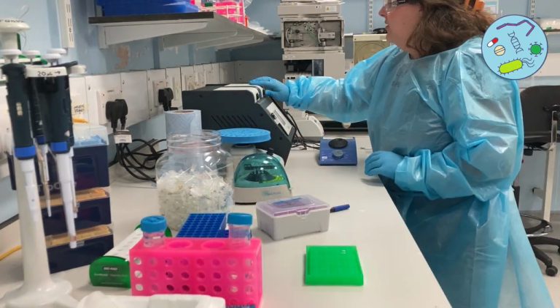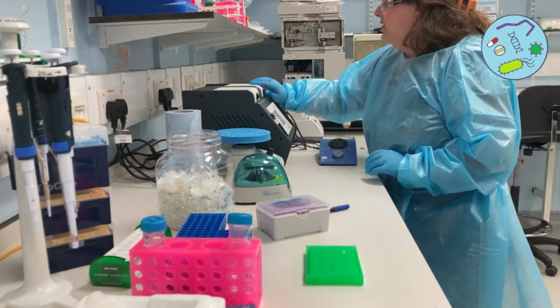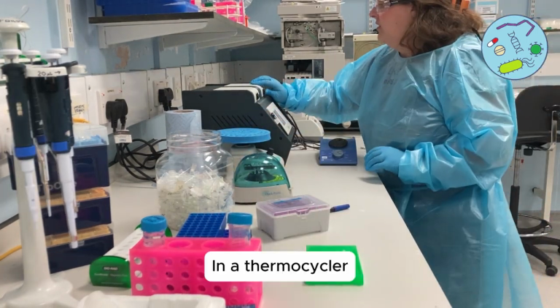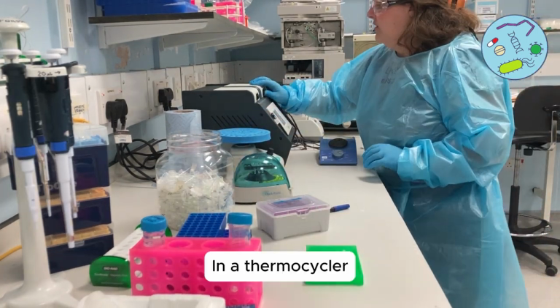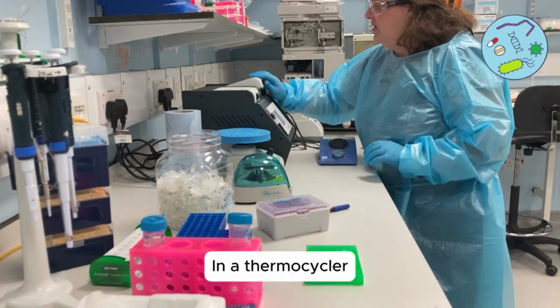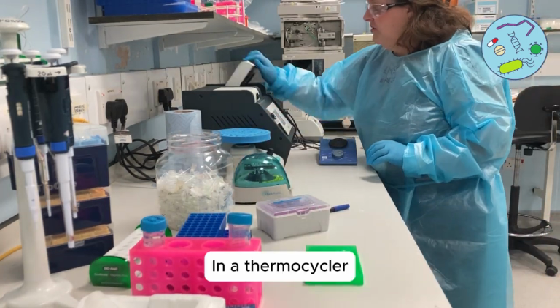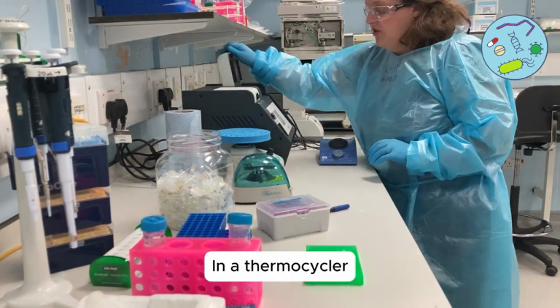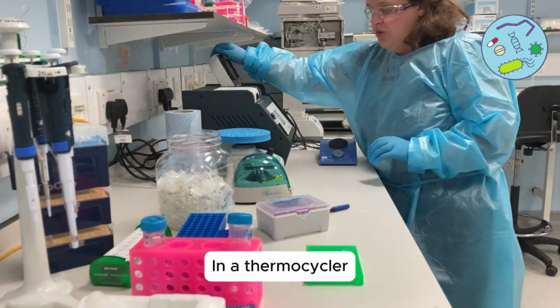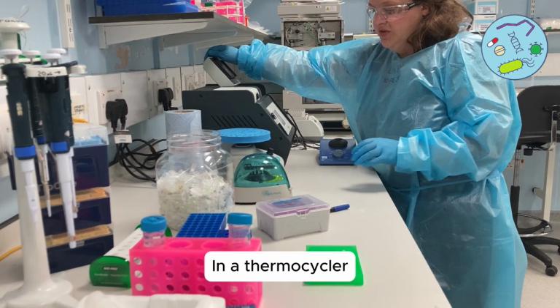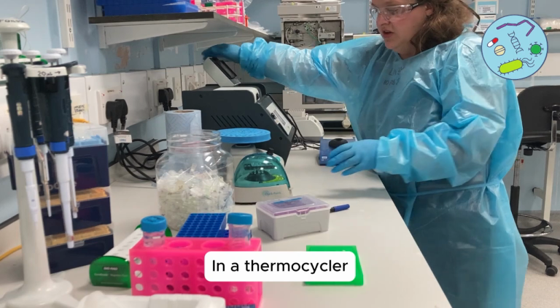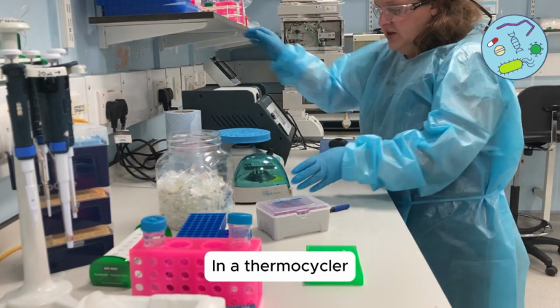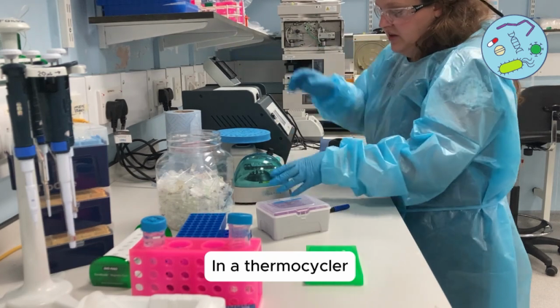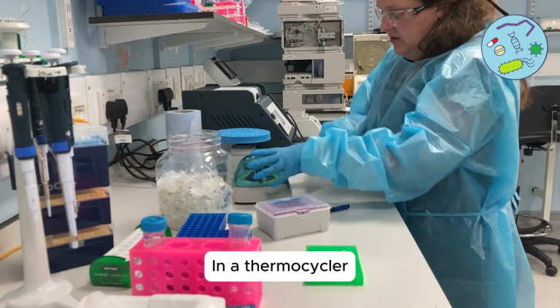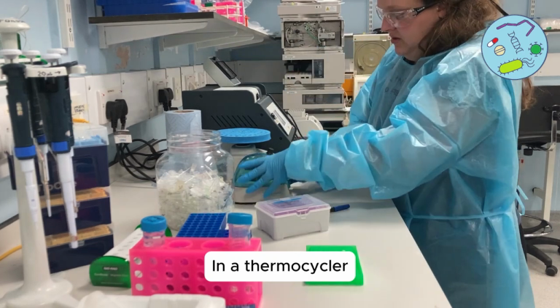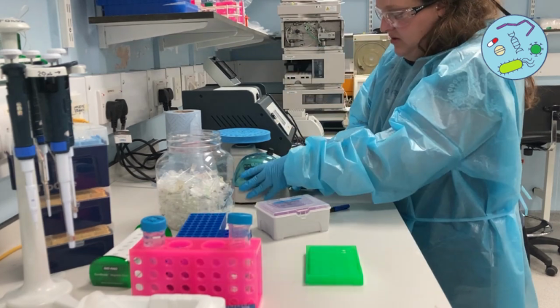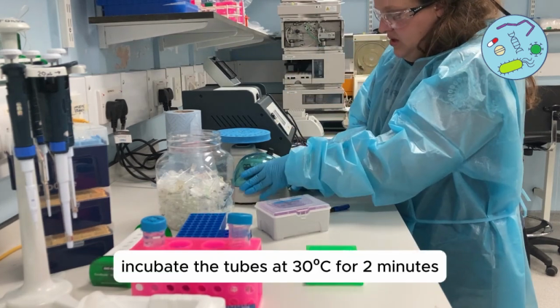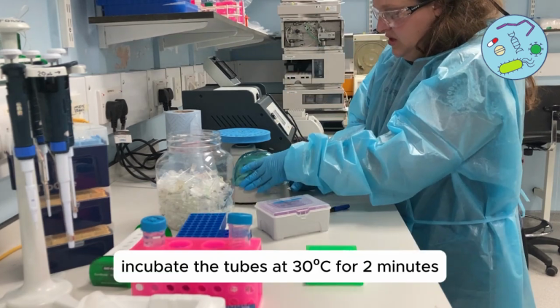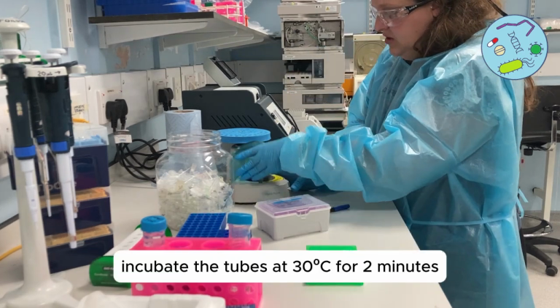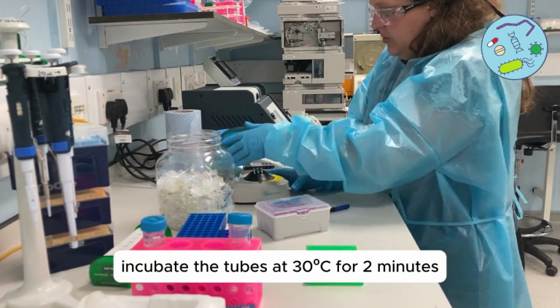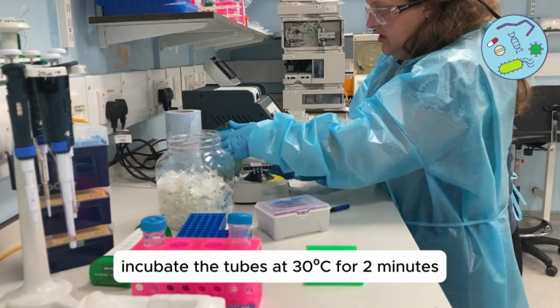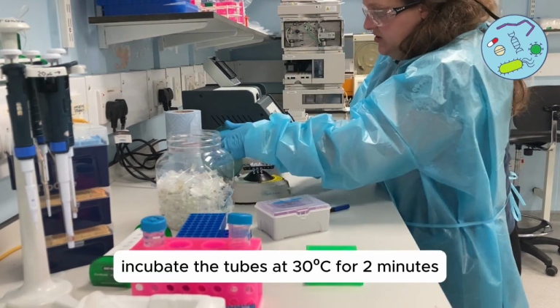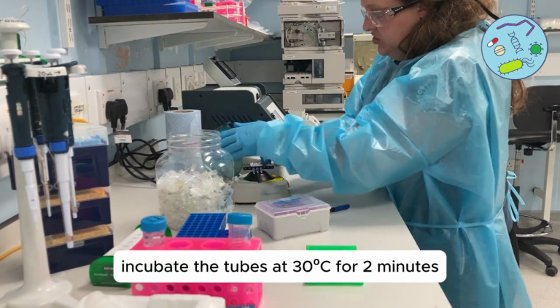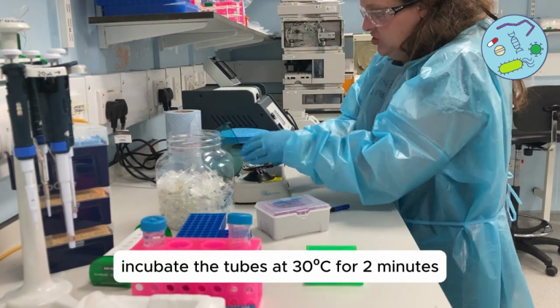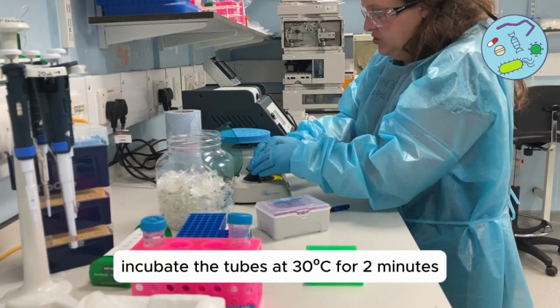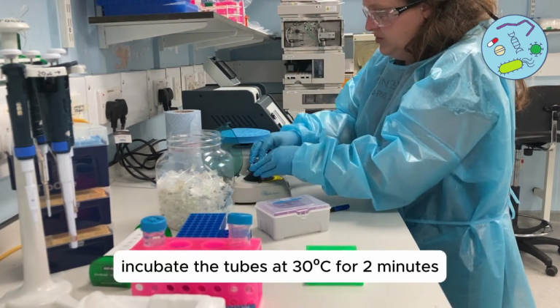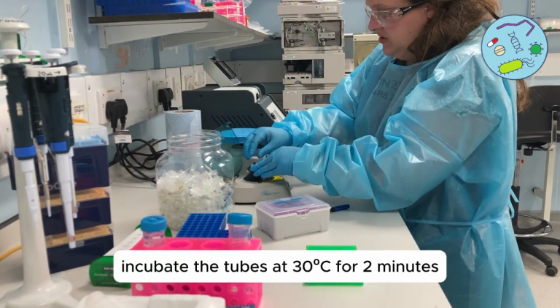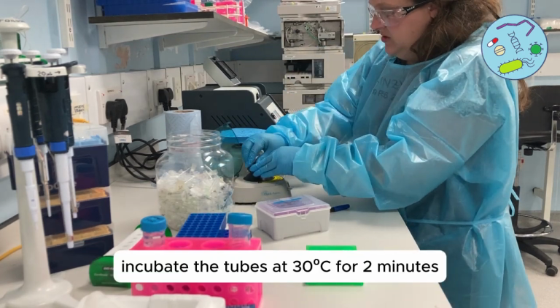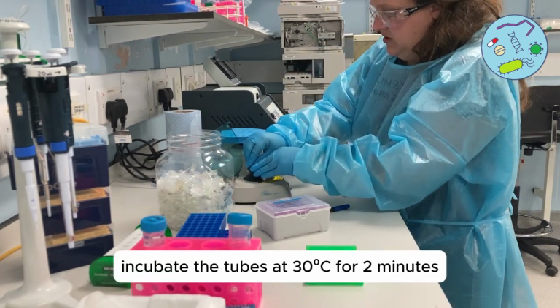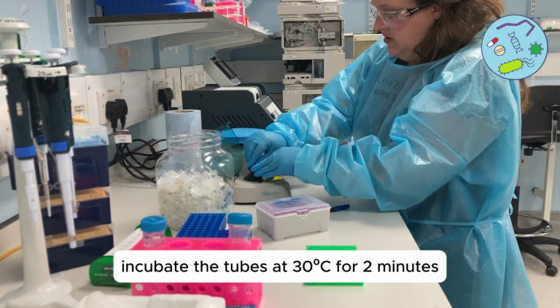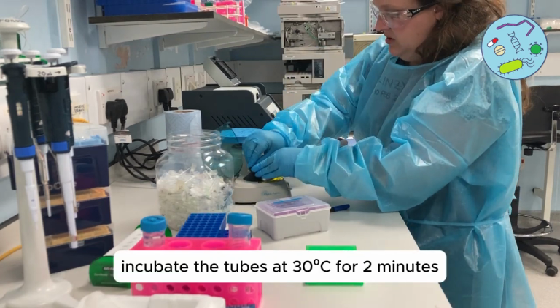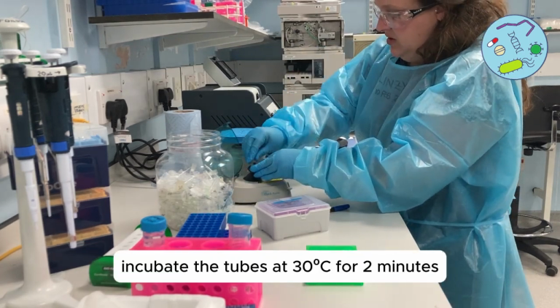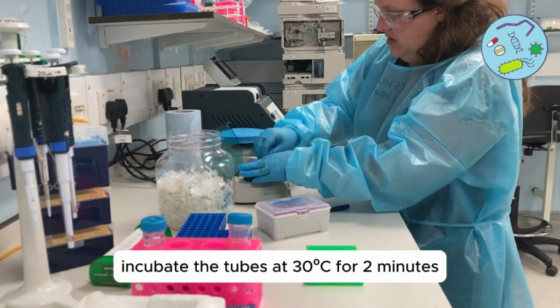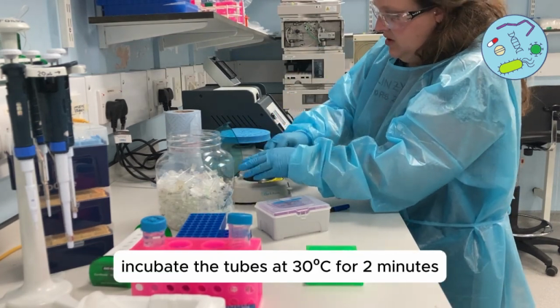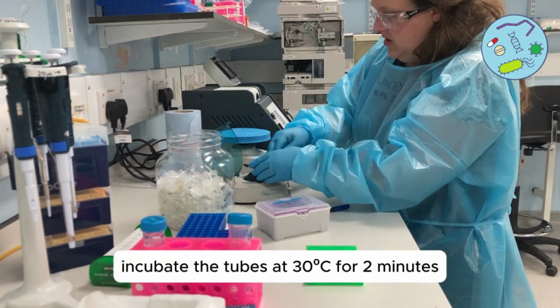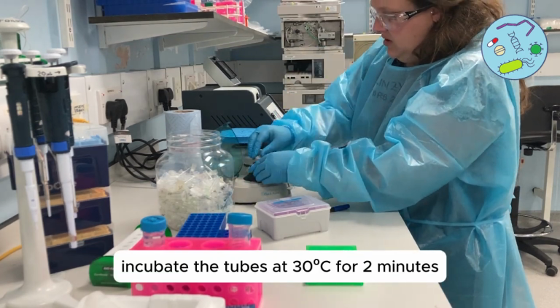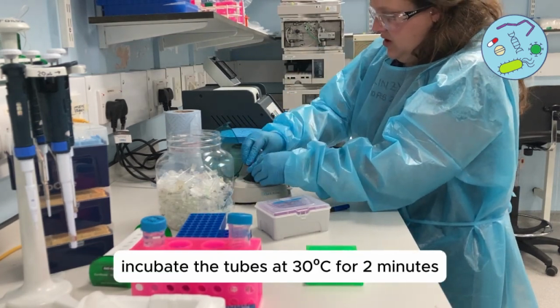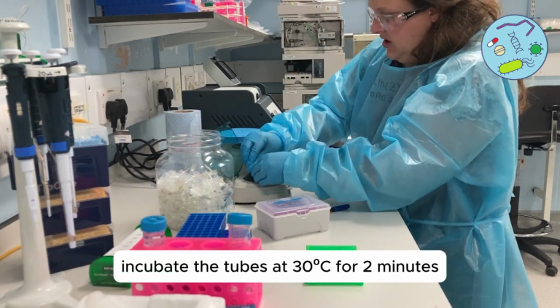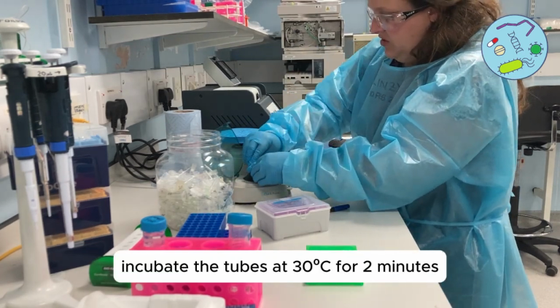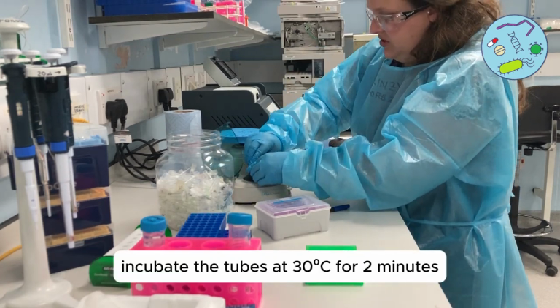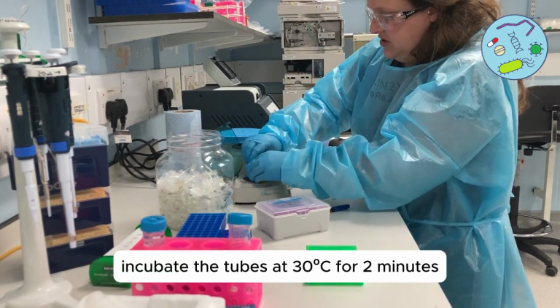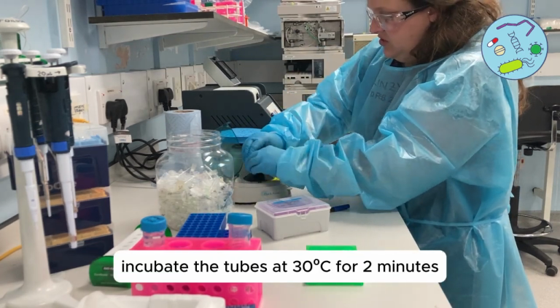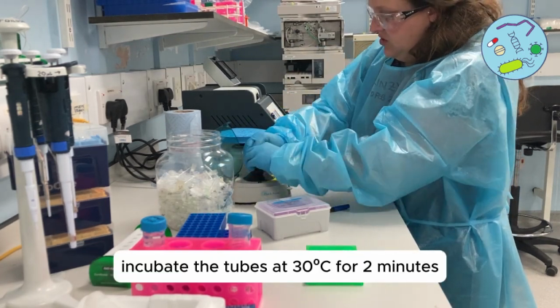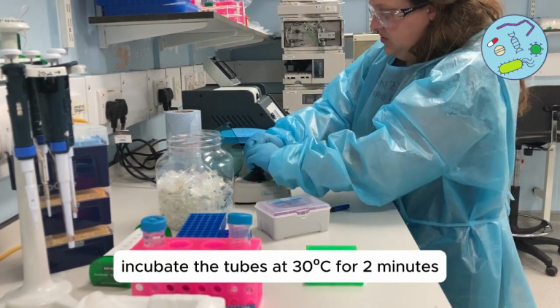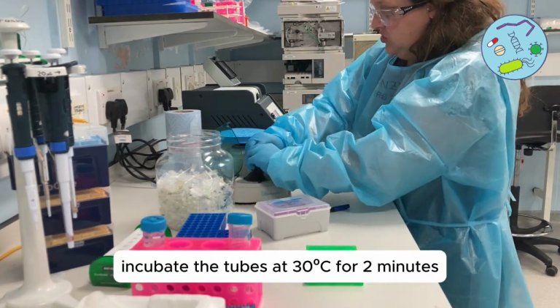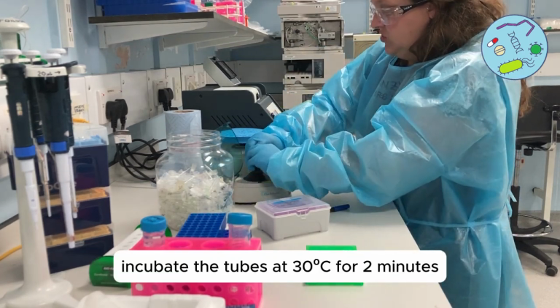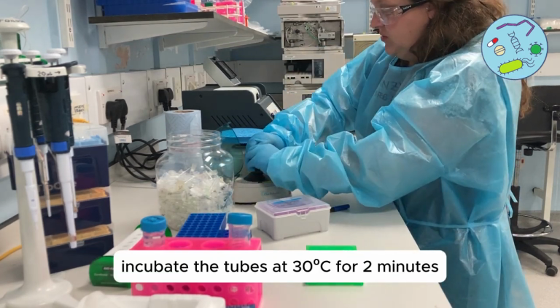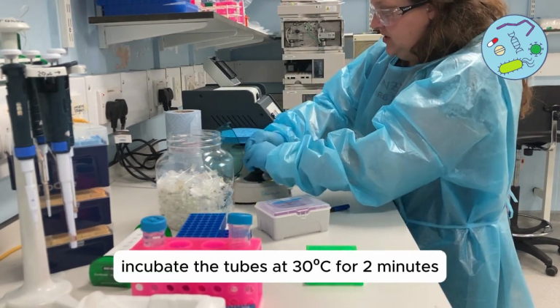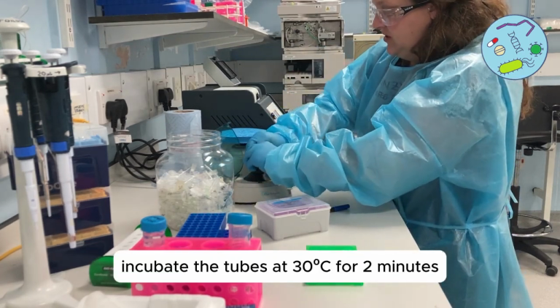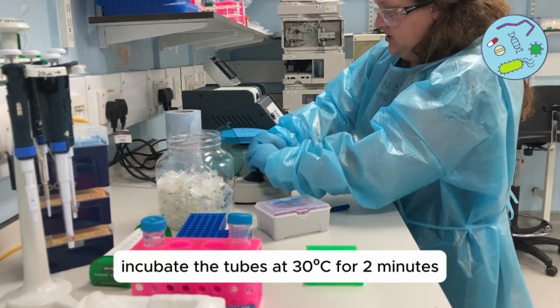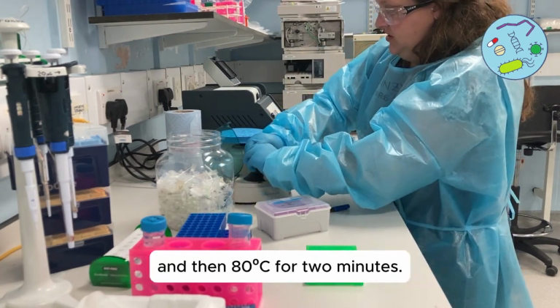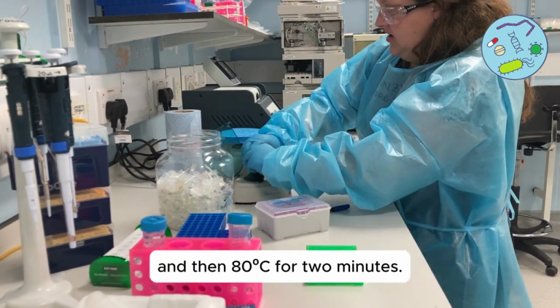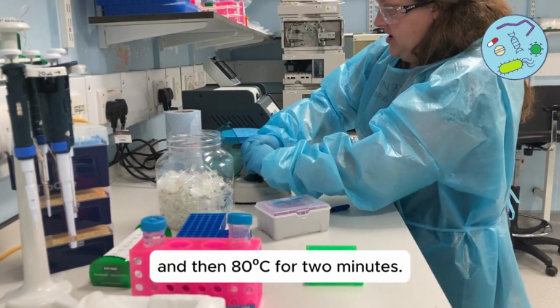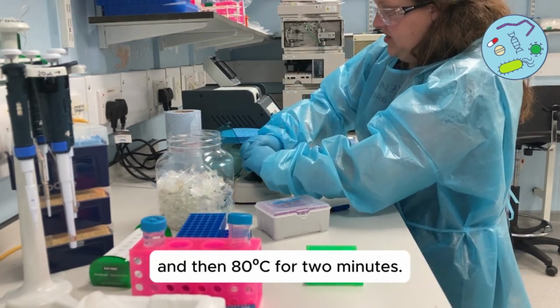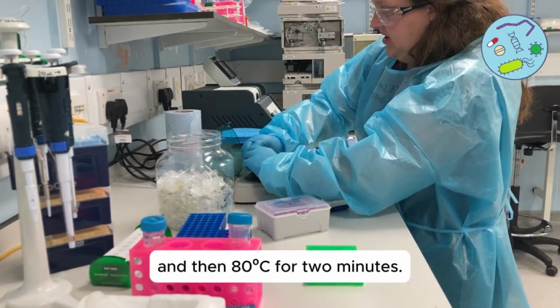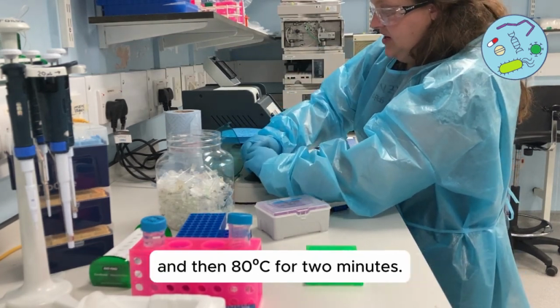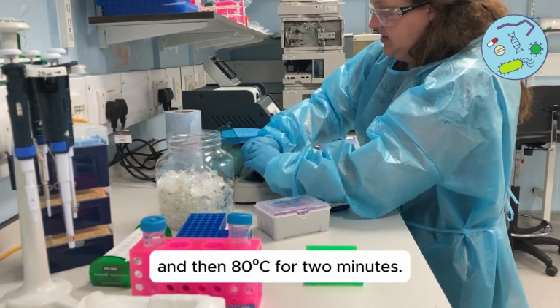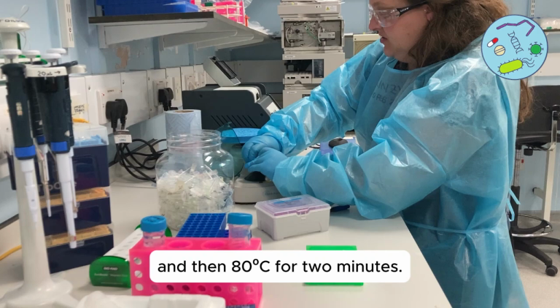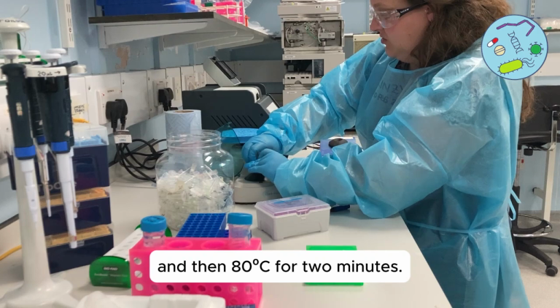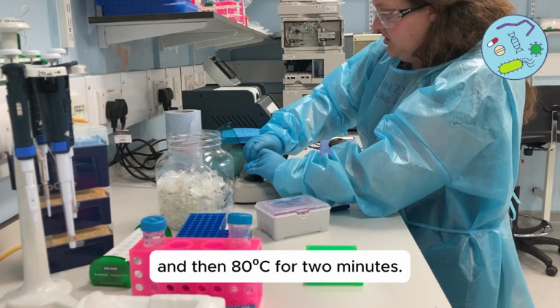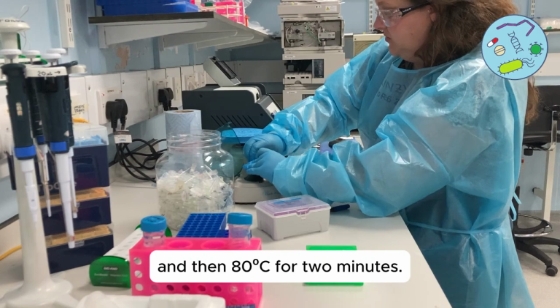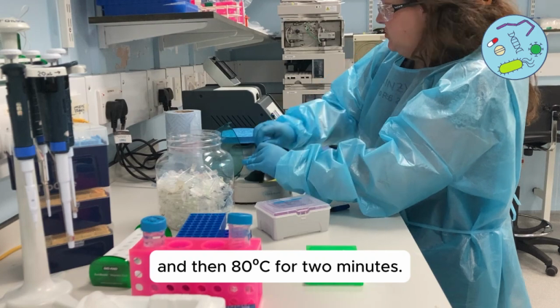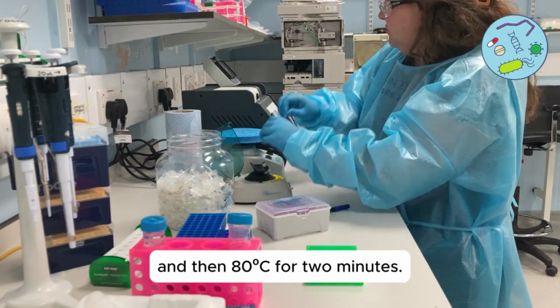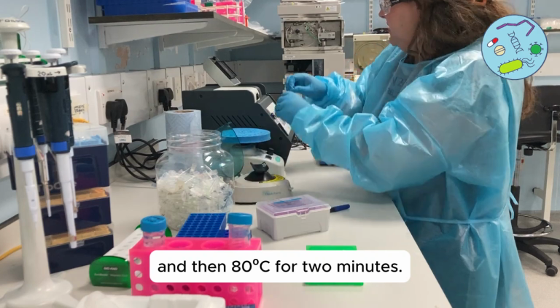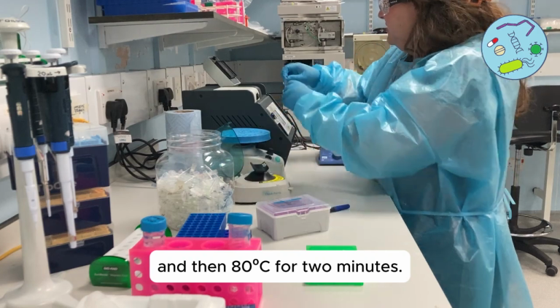In a thermocycler, incubate the tubes at 30 degrees for two minutes and then 80 degrees for two minutes.